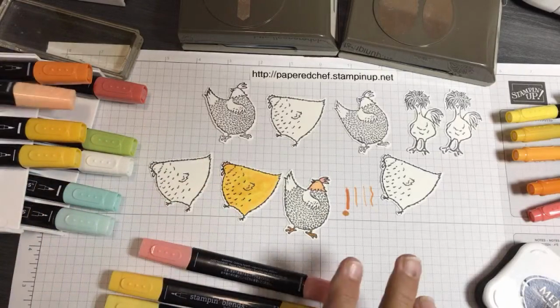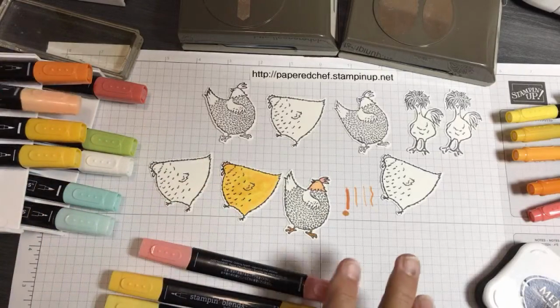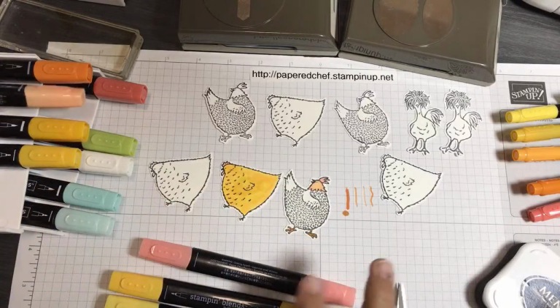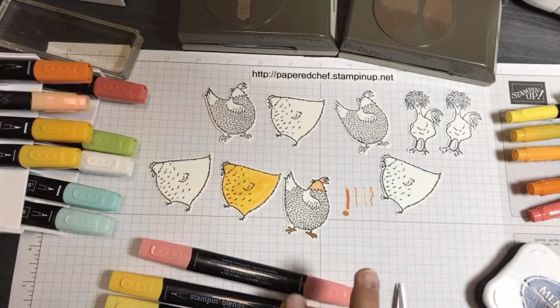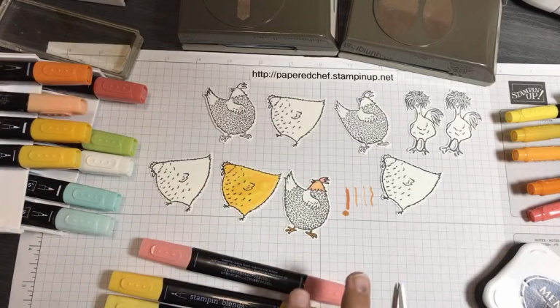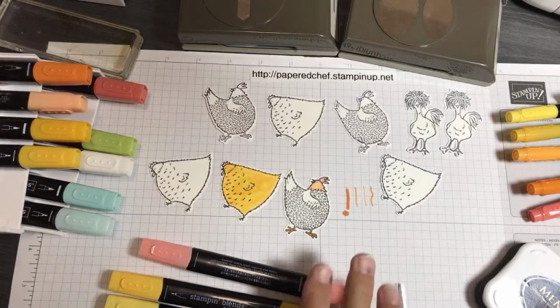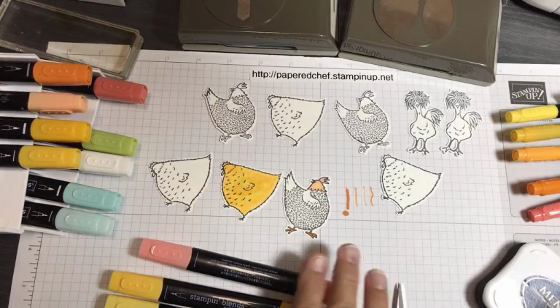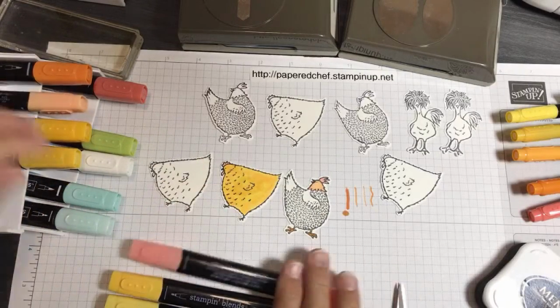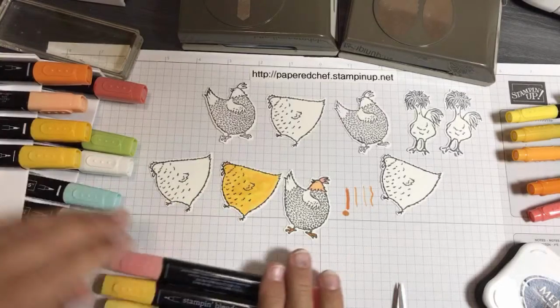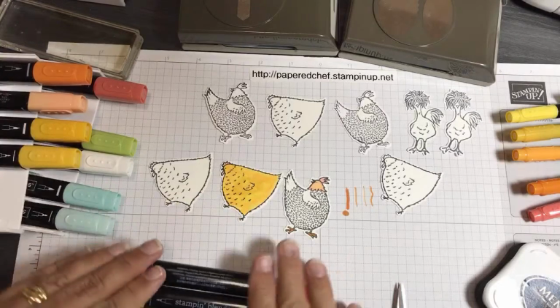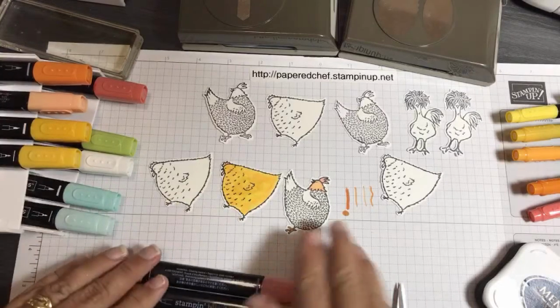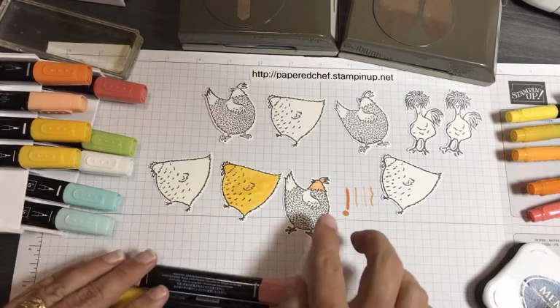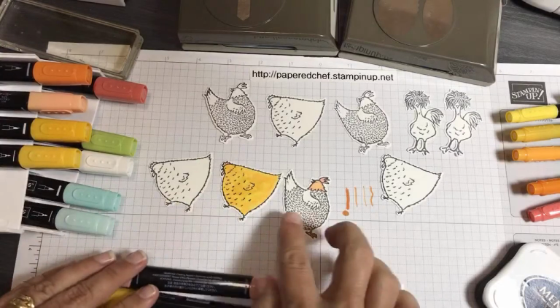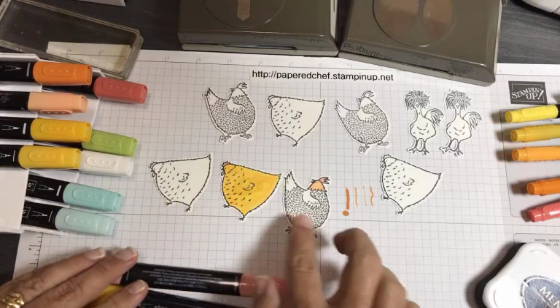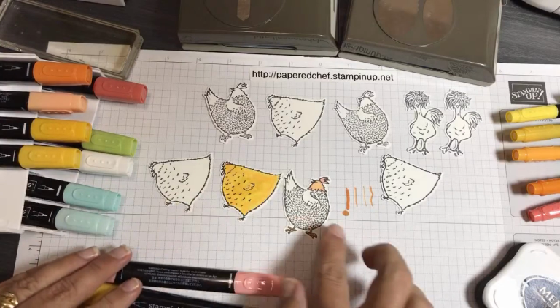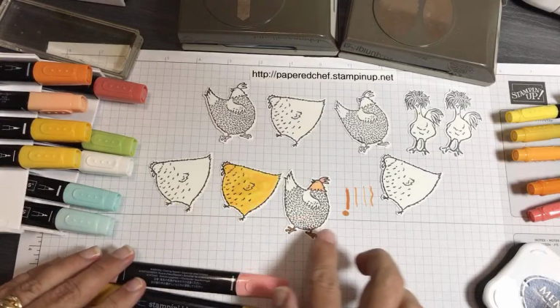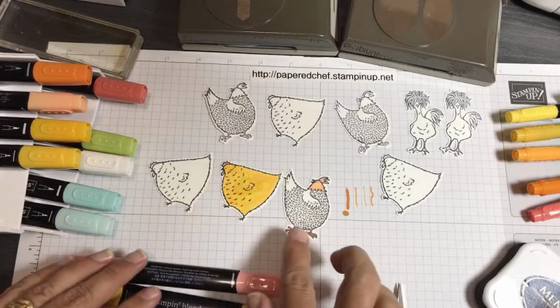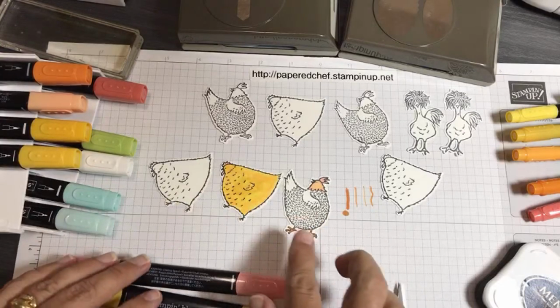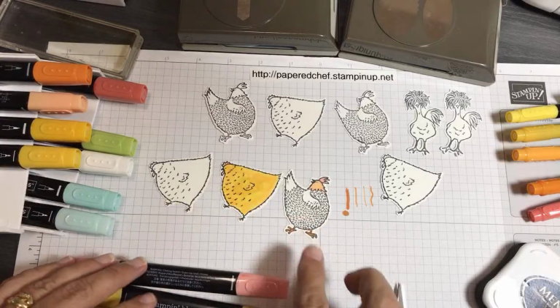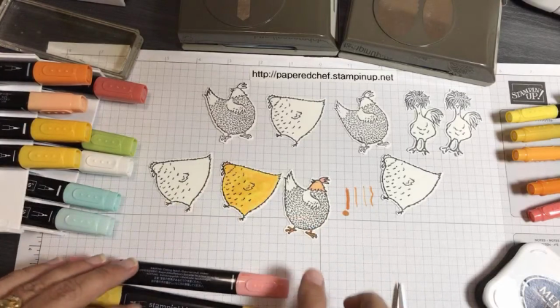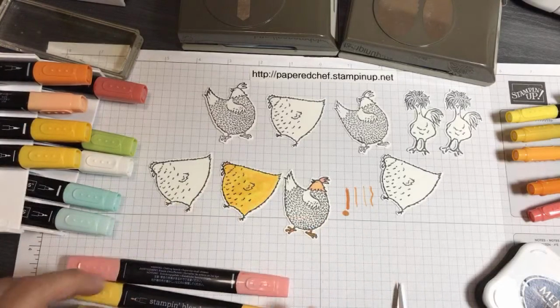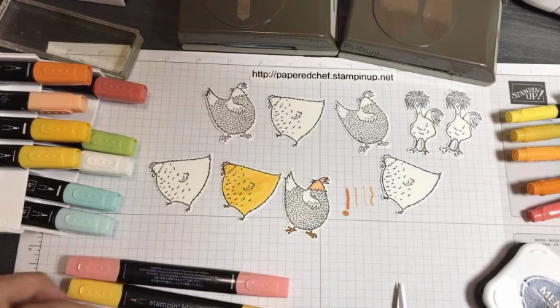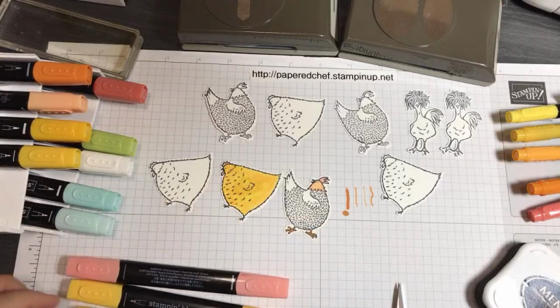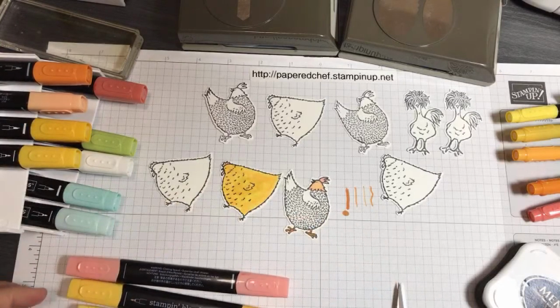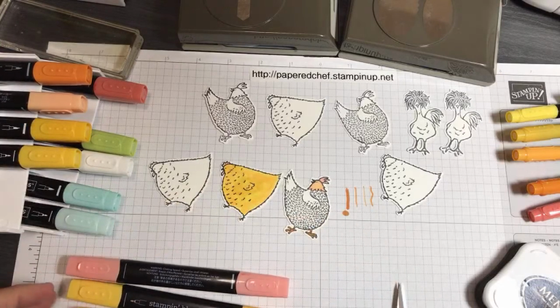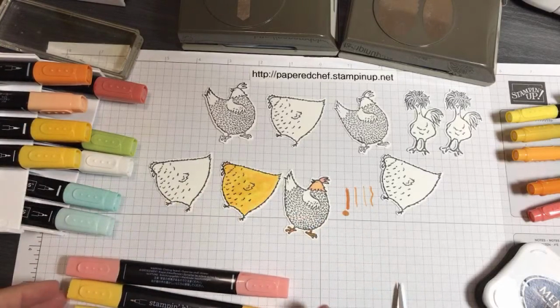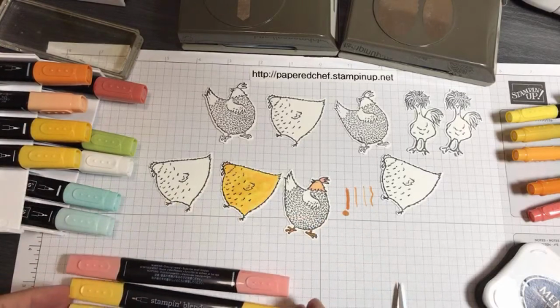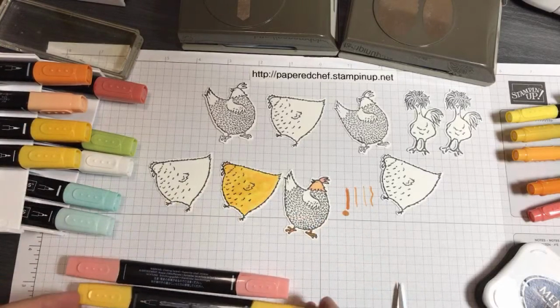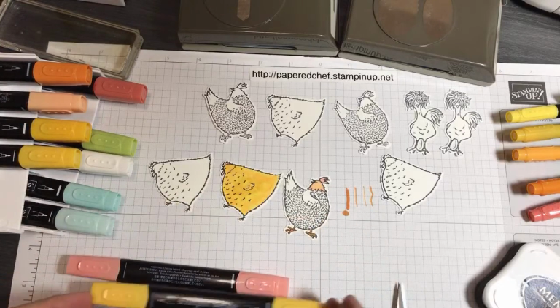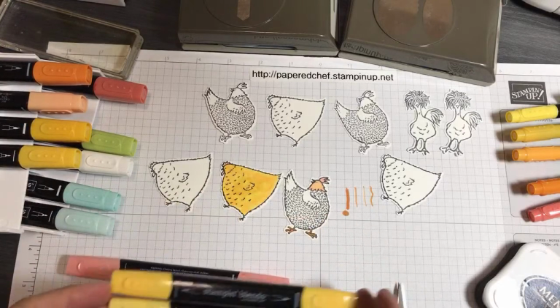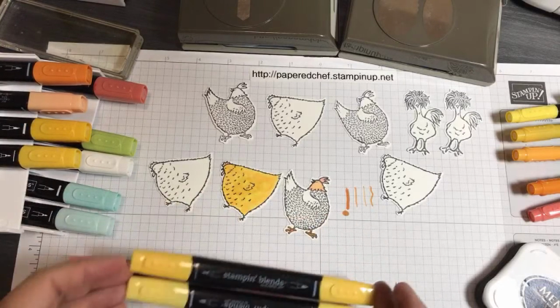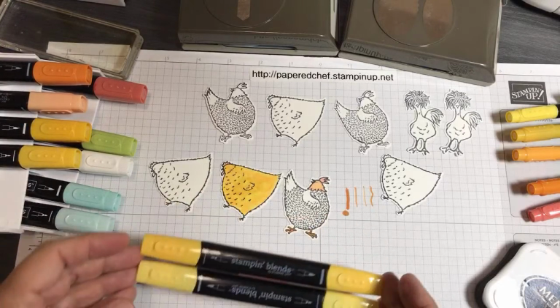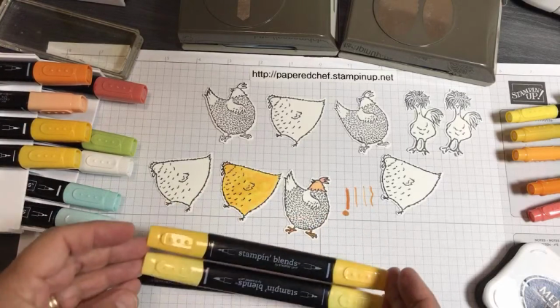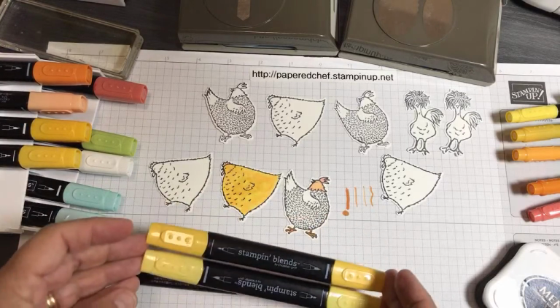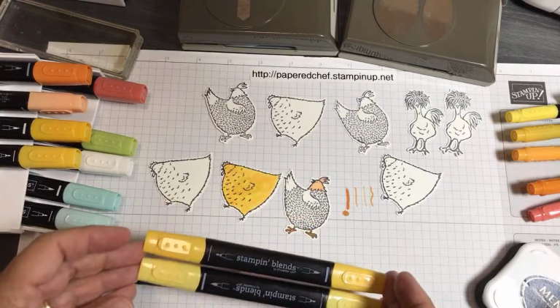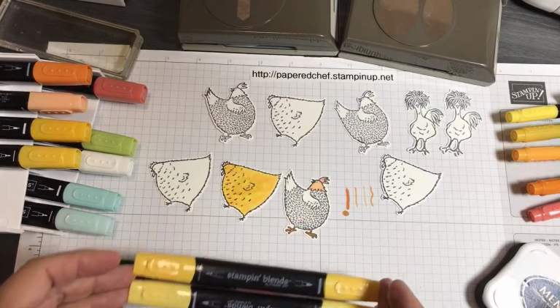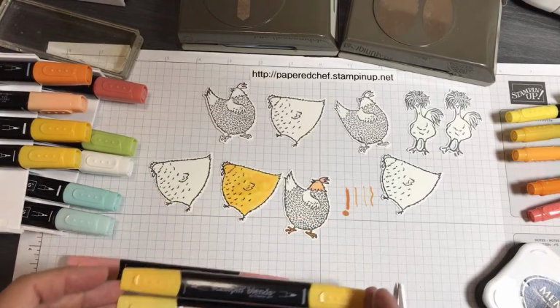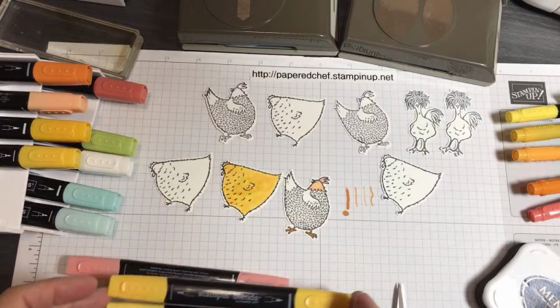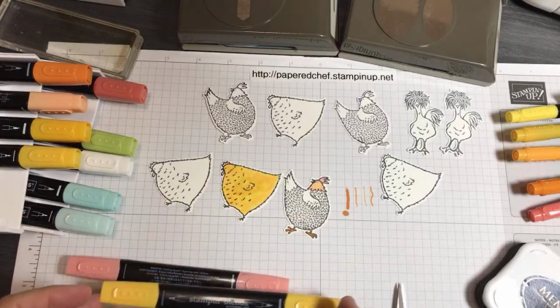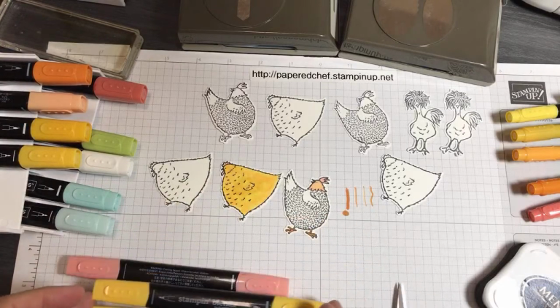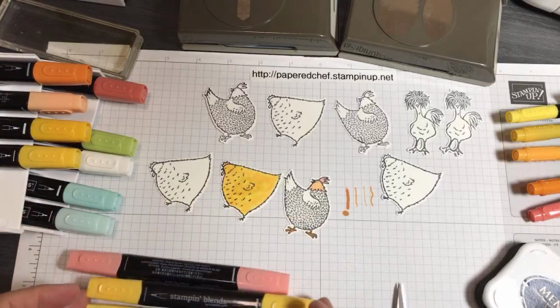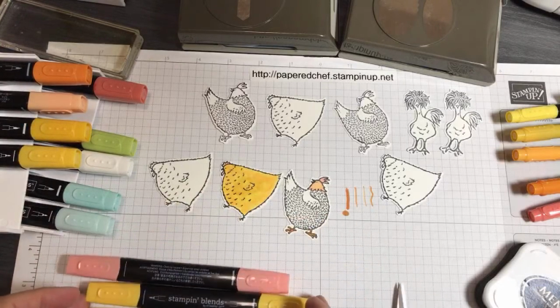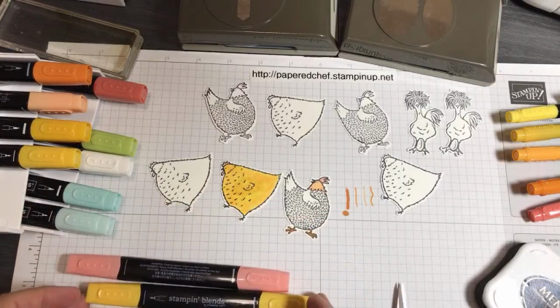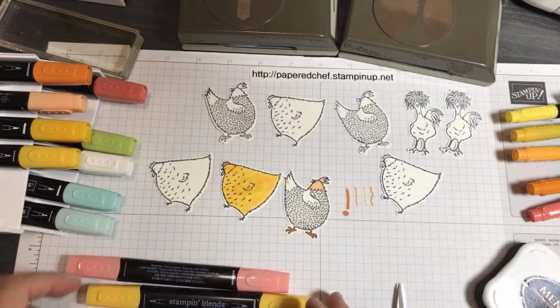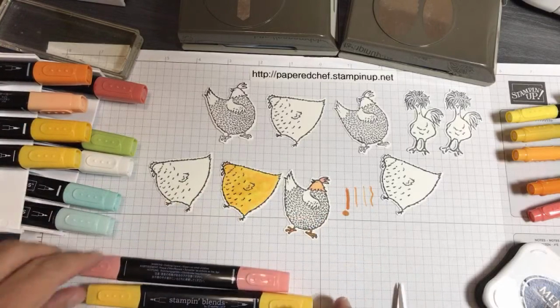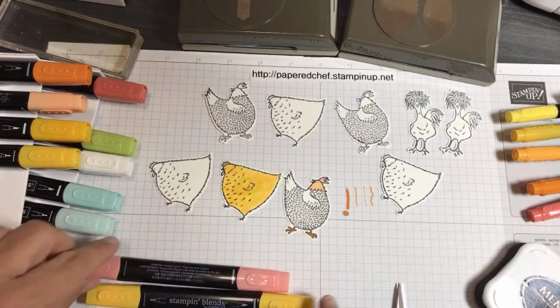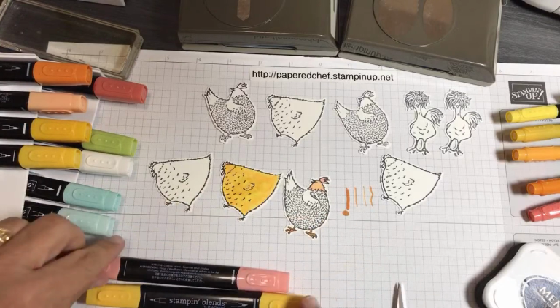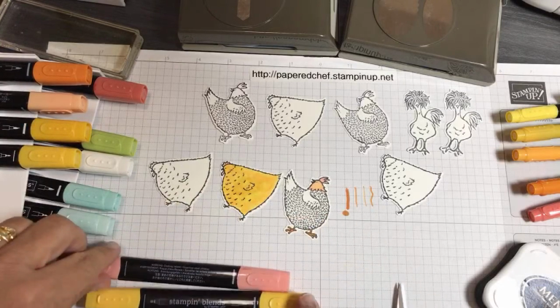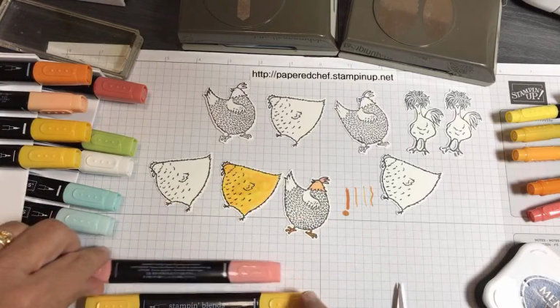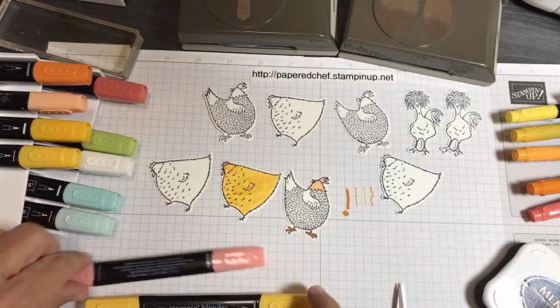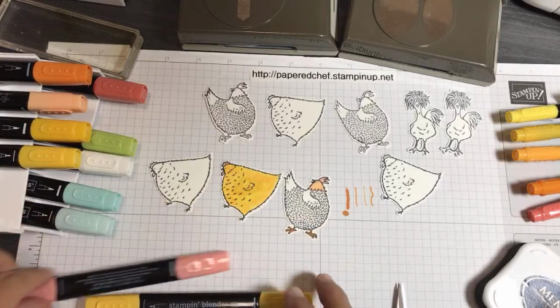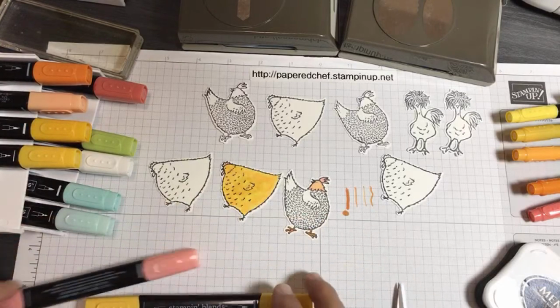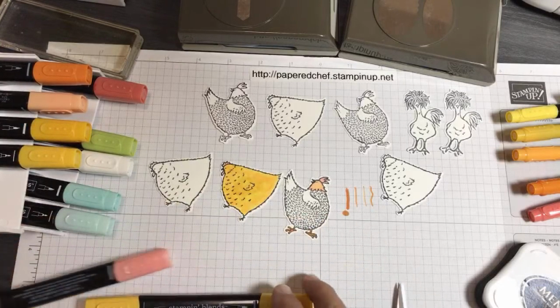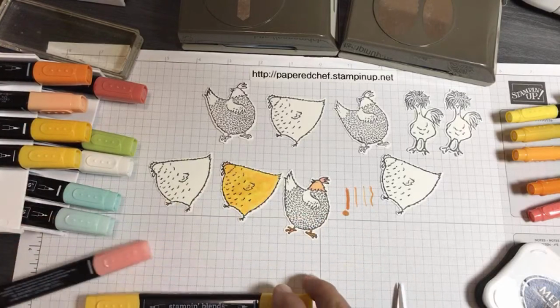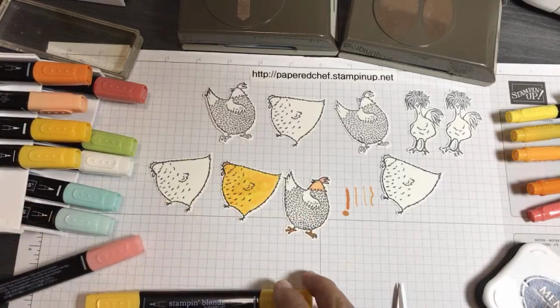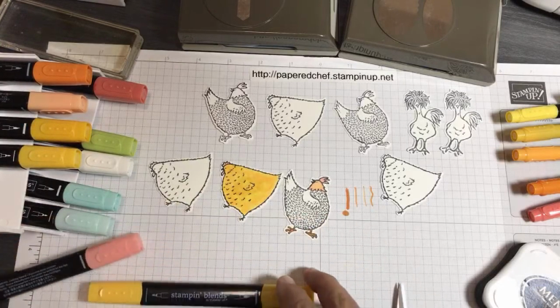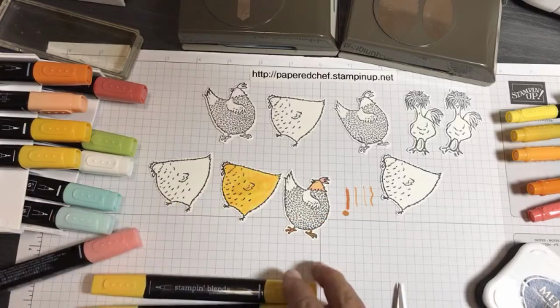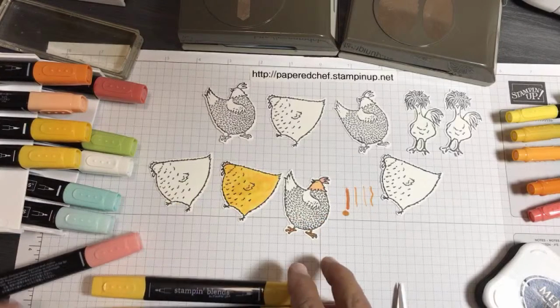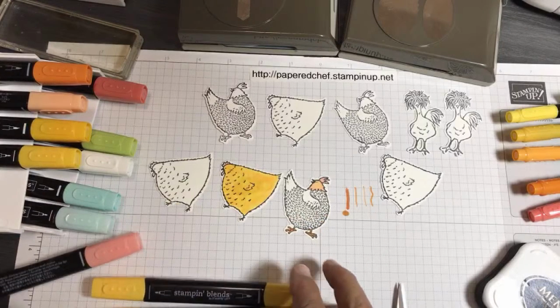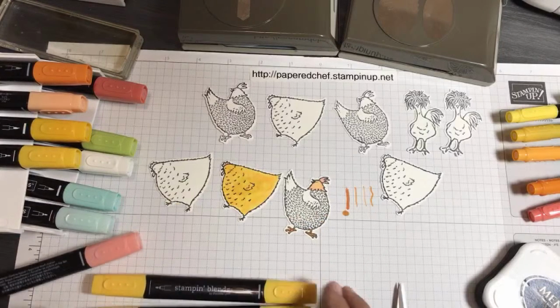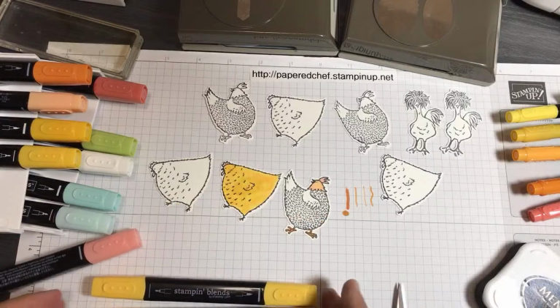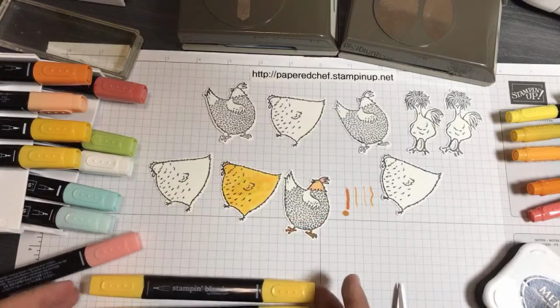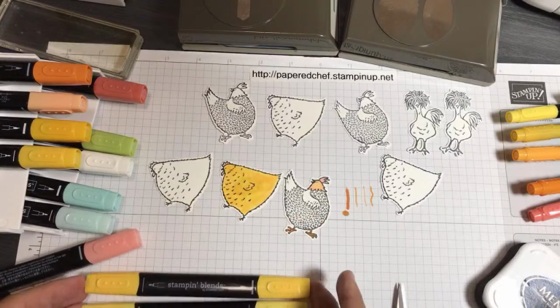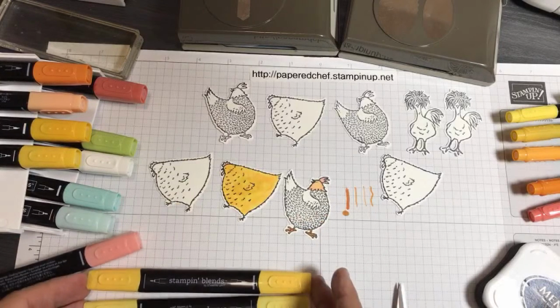For this one I used Daffodil Delight for the most part, and then I used Mango Melody to sort of fill in the wings a little bit.